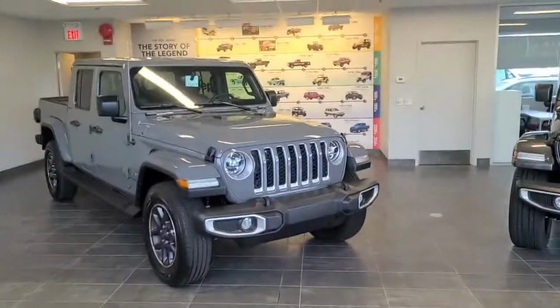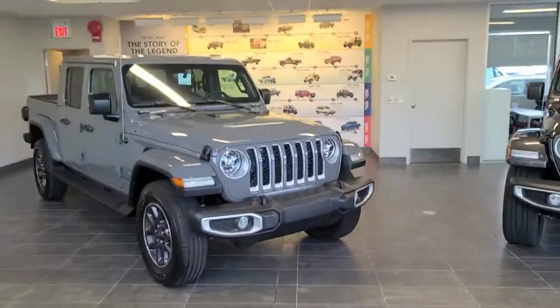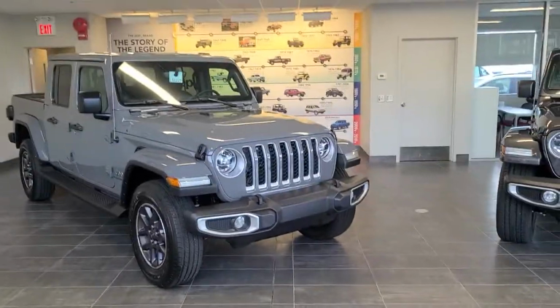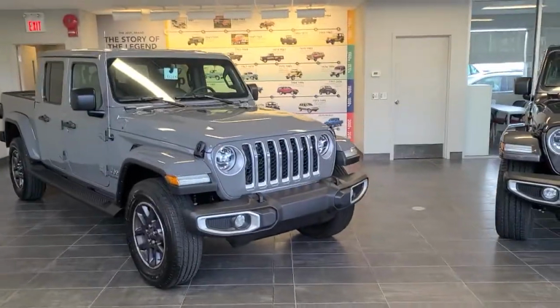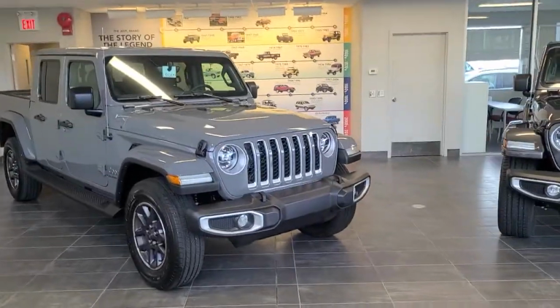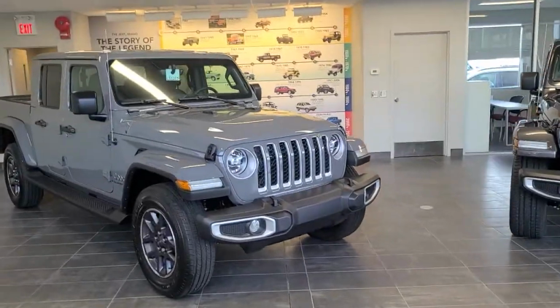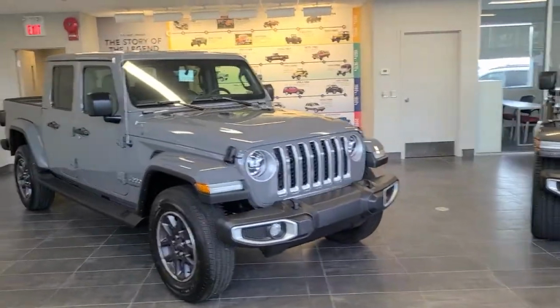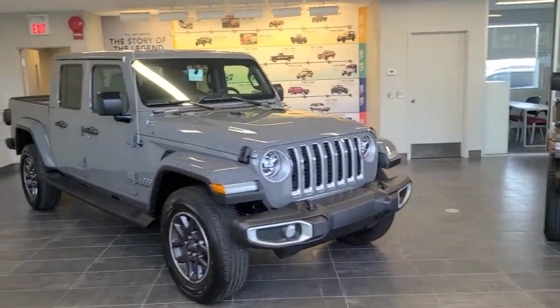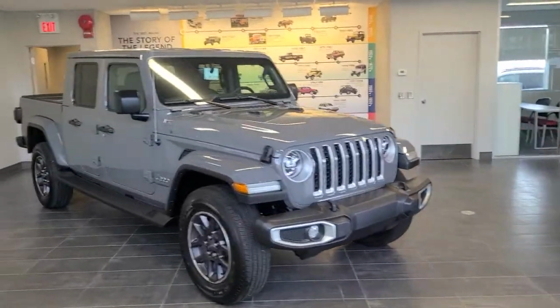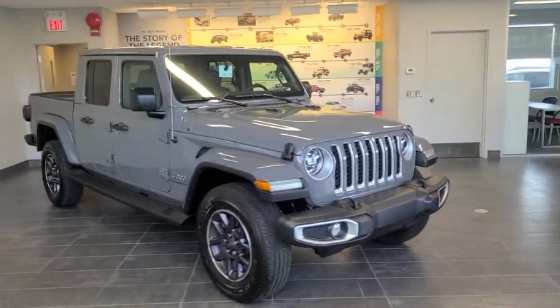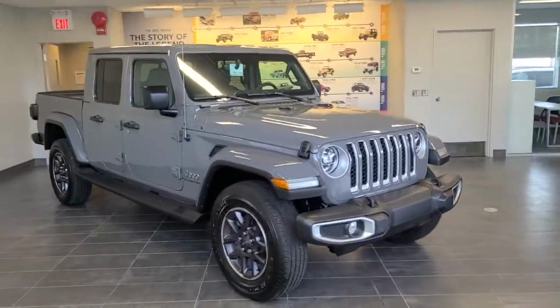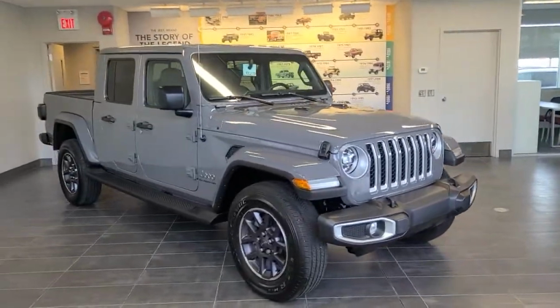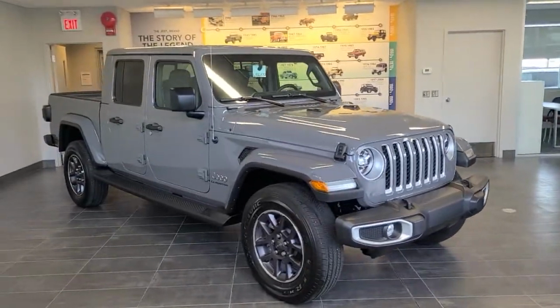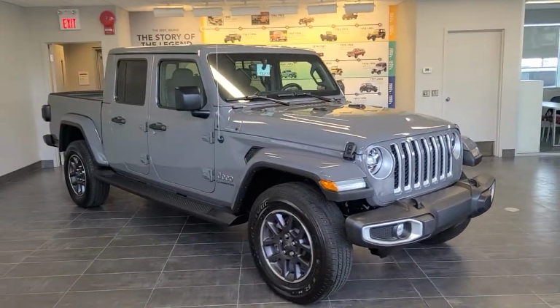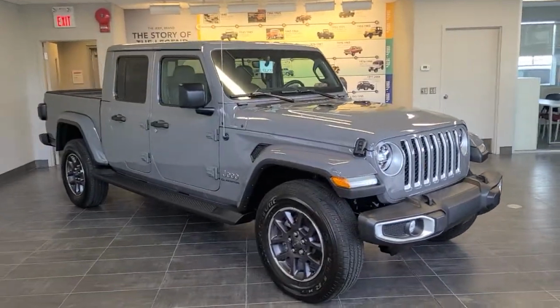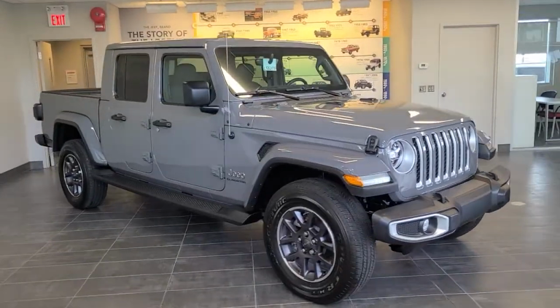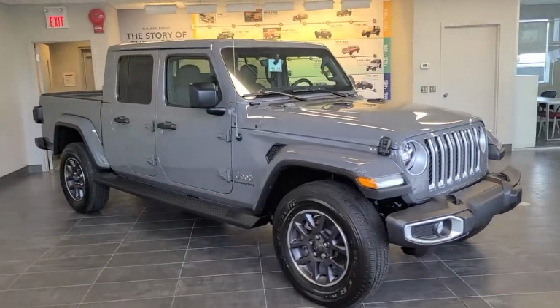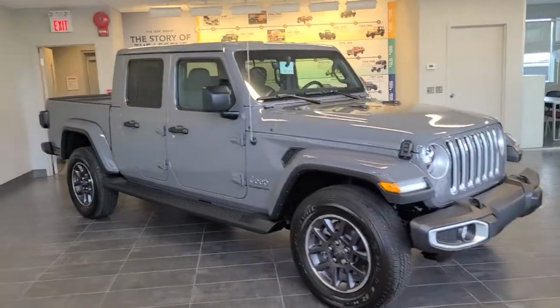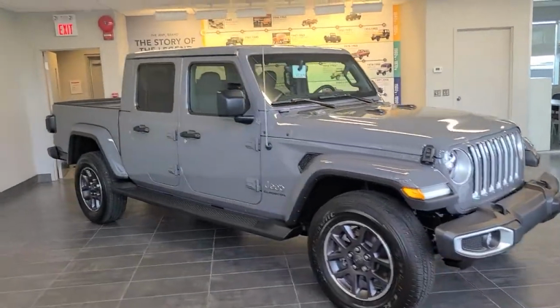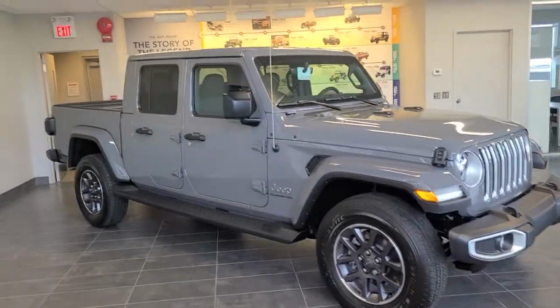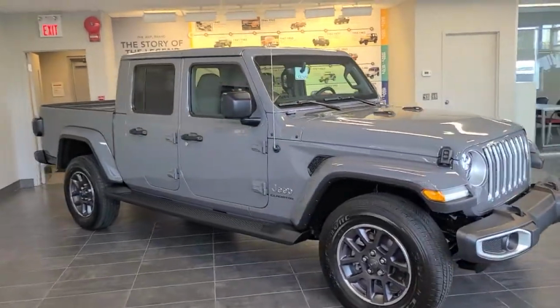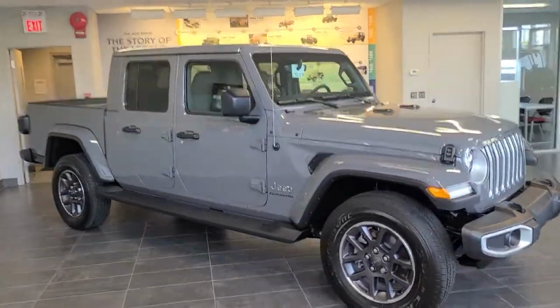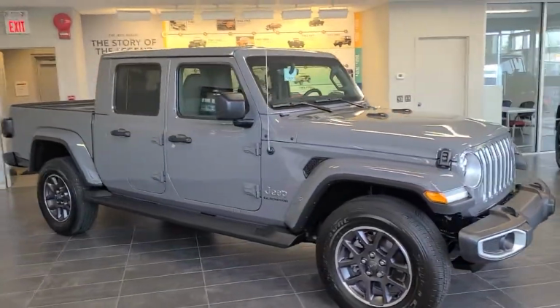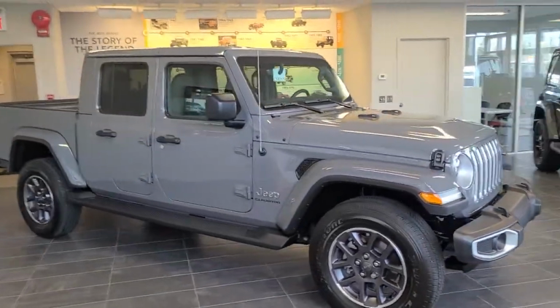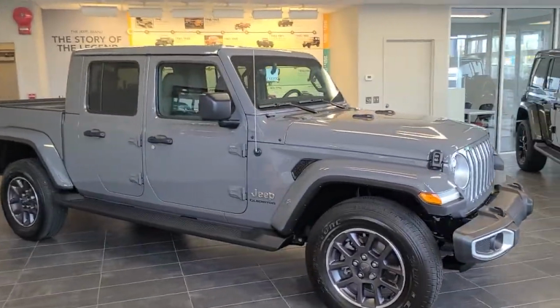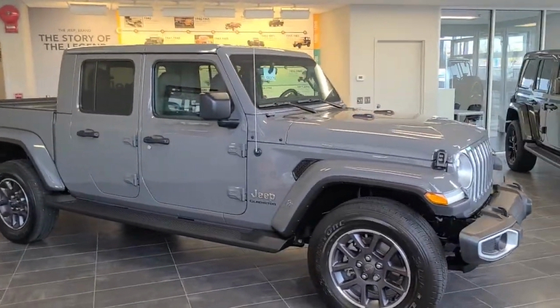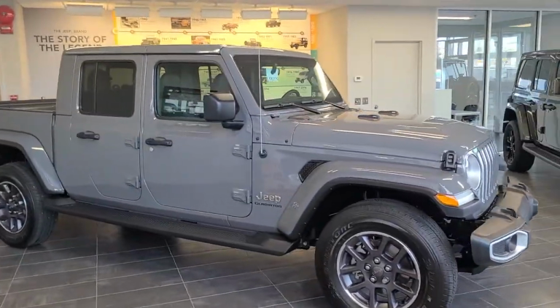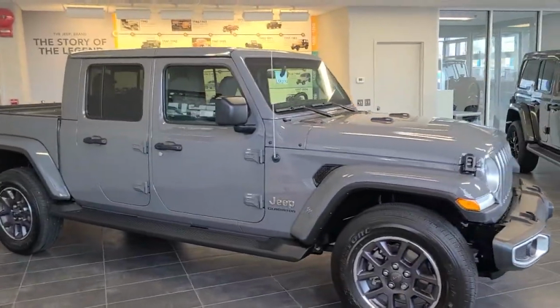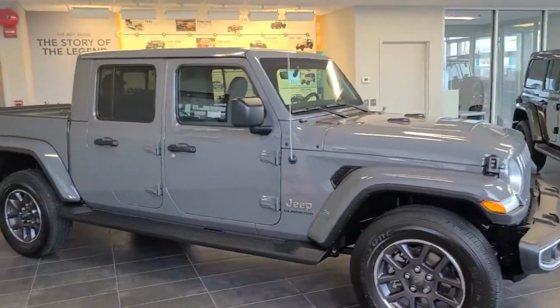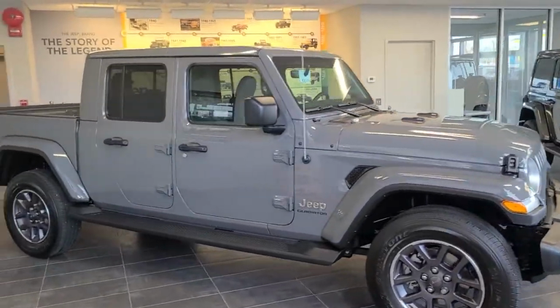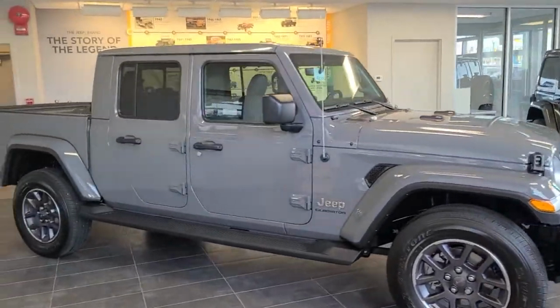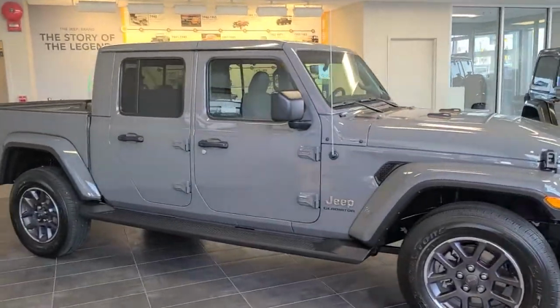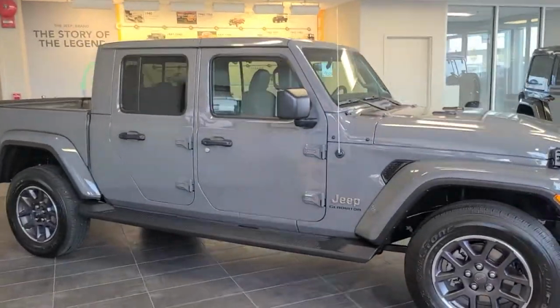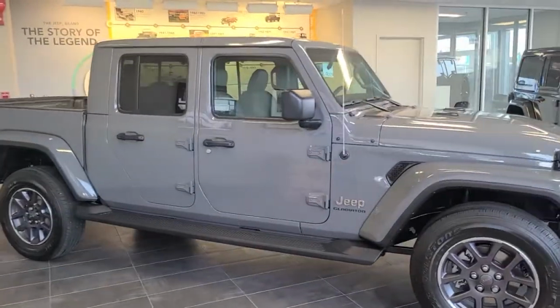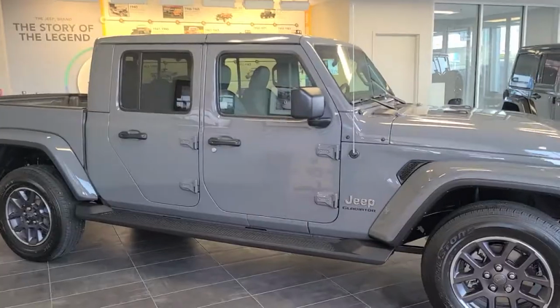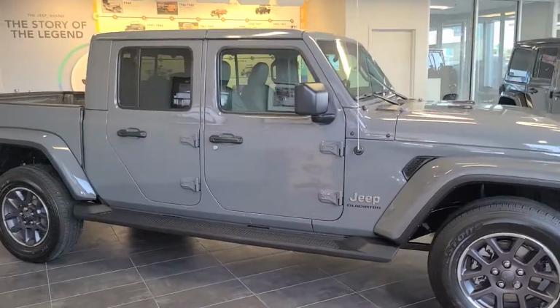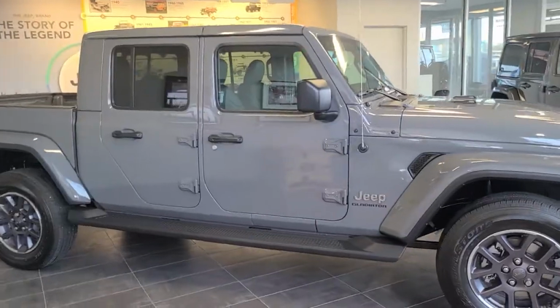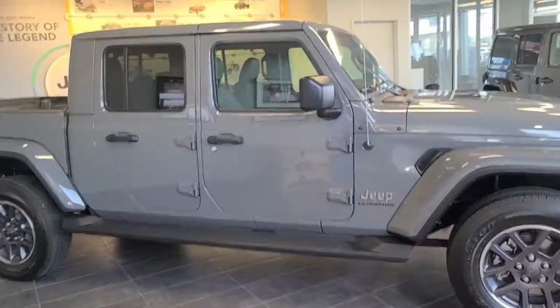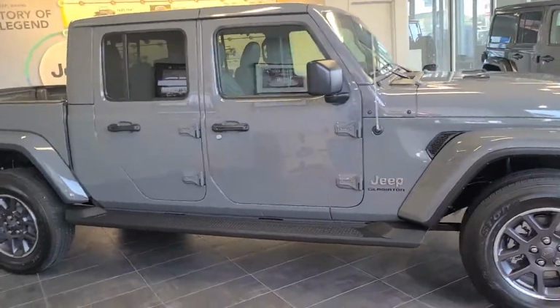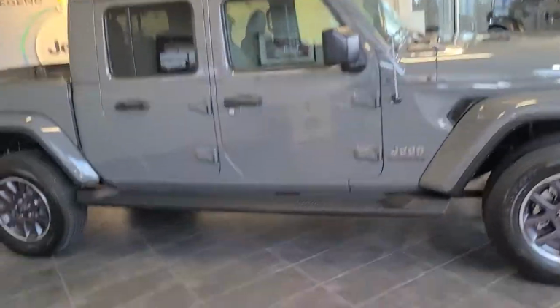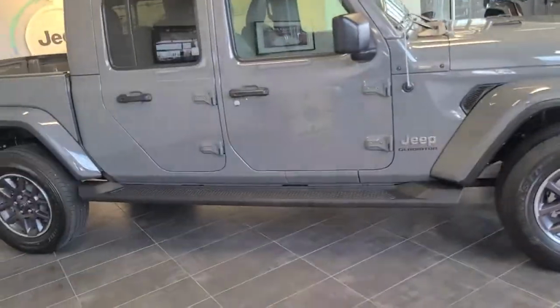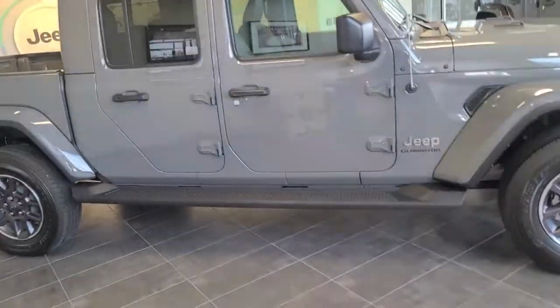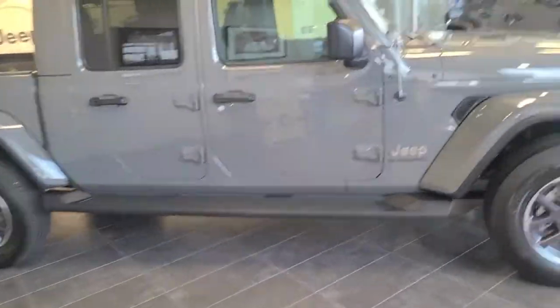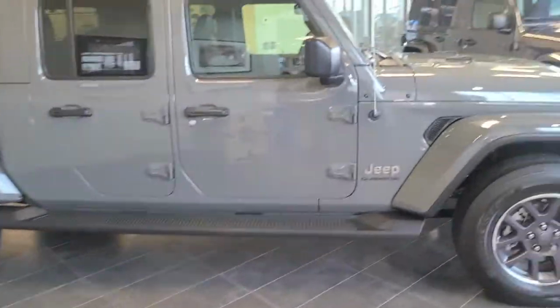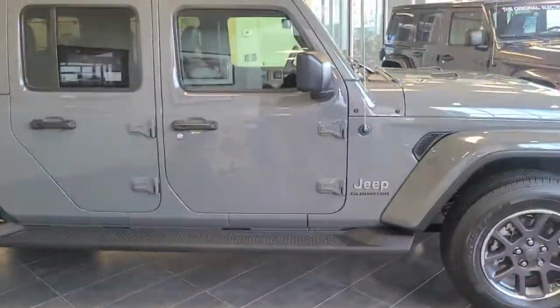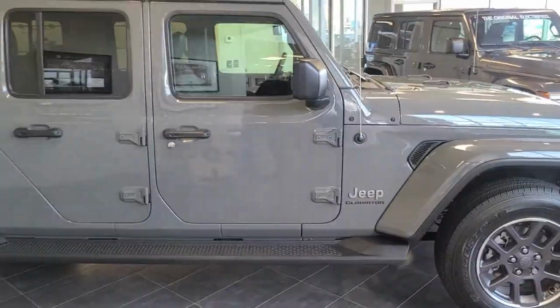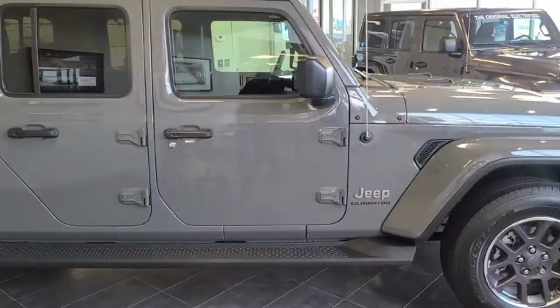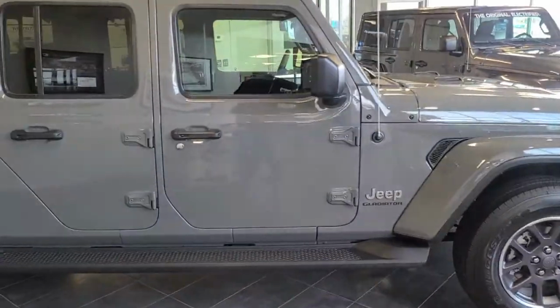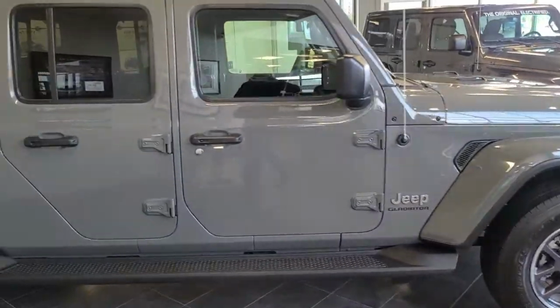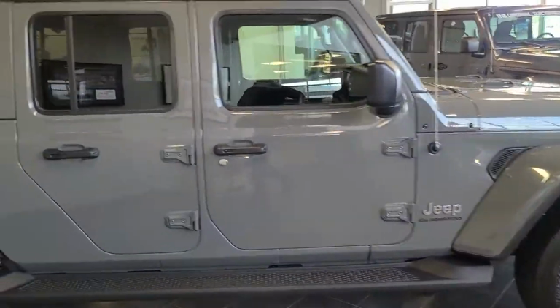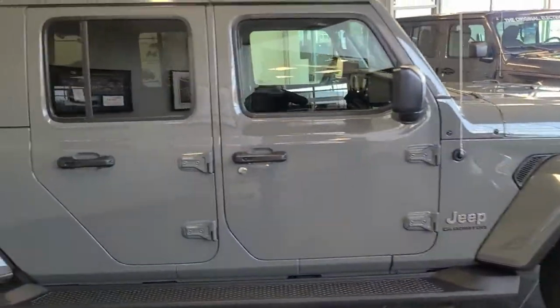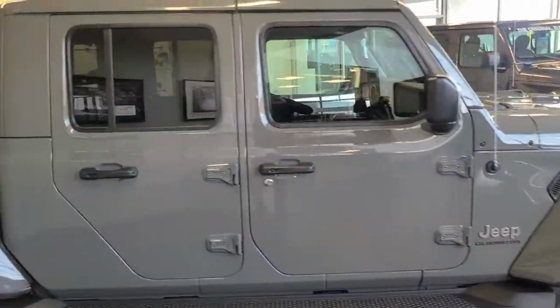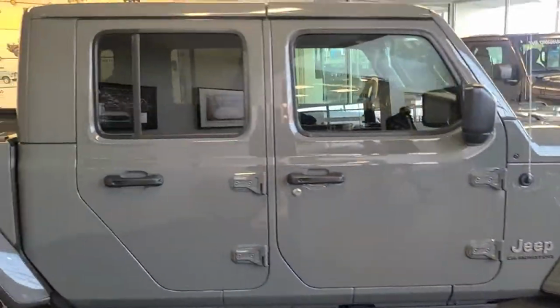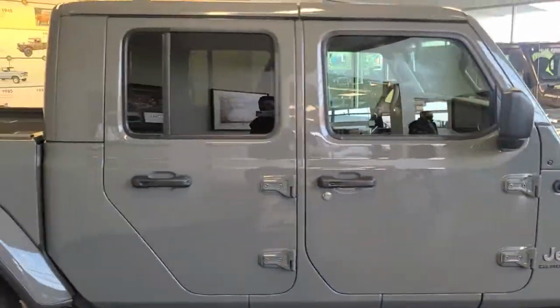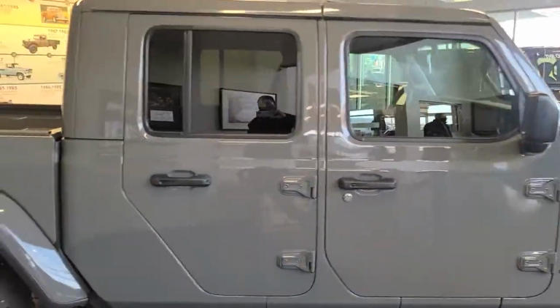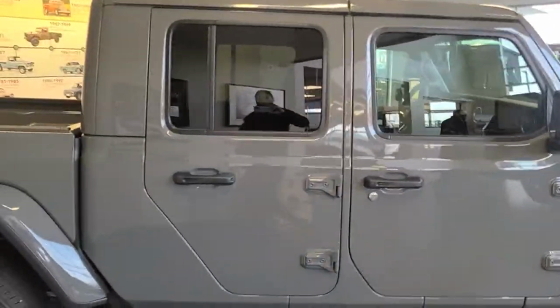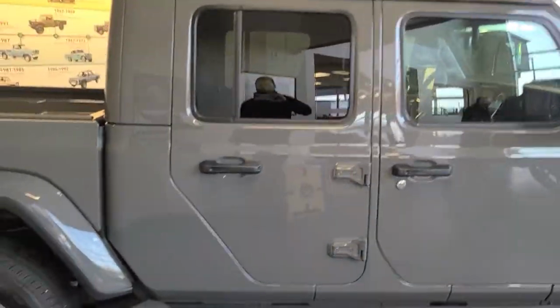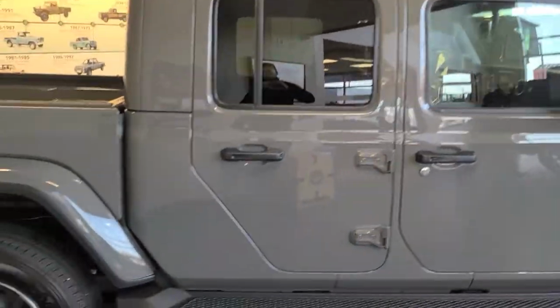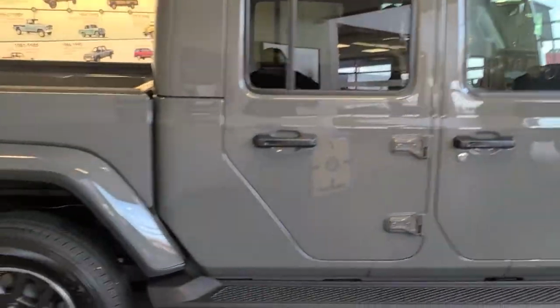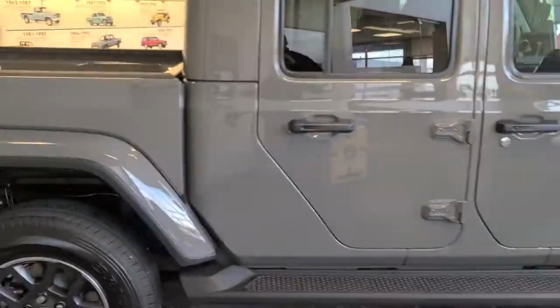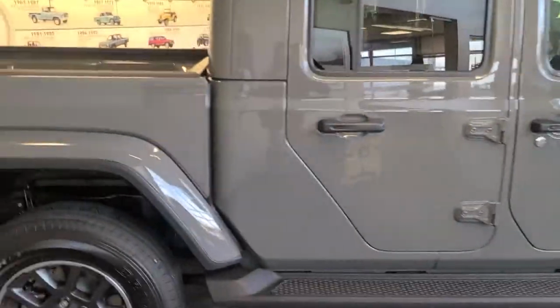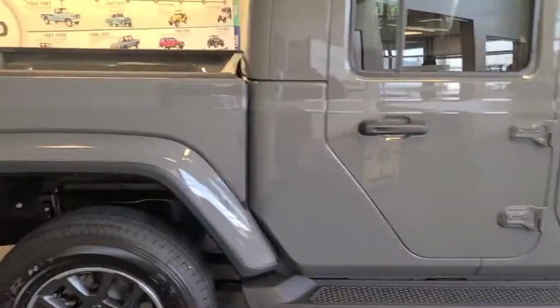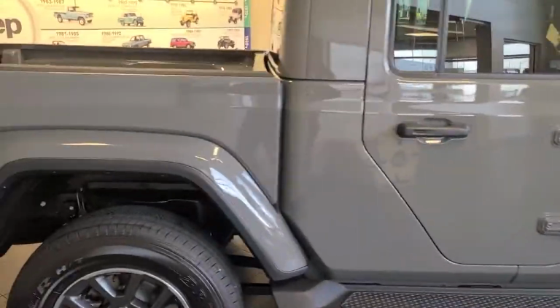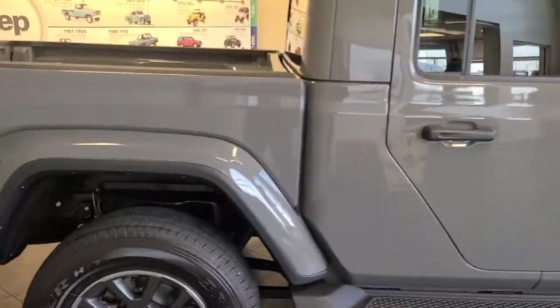So this is the 2021 Jeep Gladiator Overland, finished in Sting Grey on black leather. It's a beautiful vehicle.